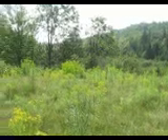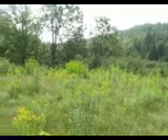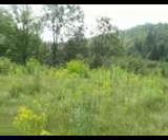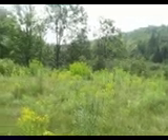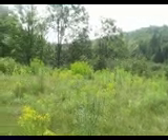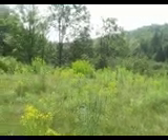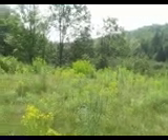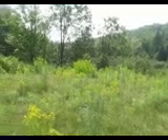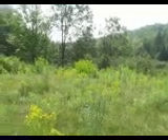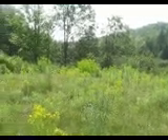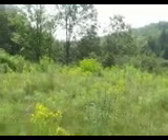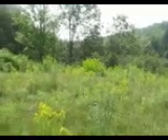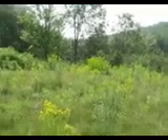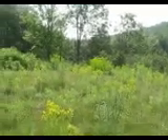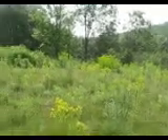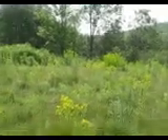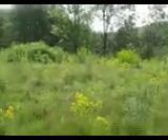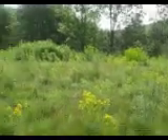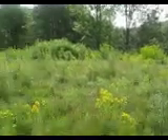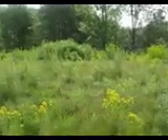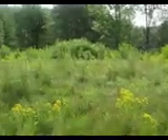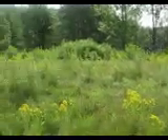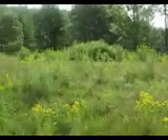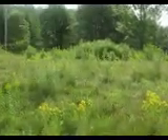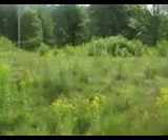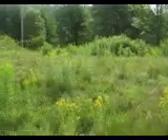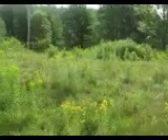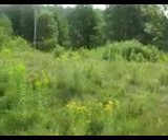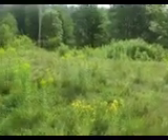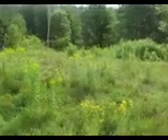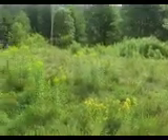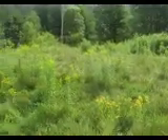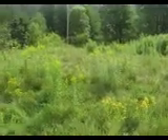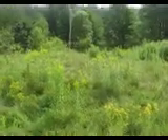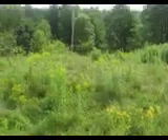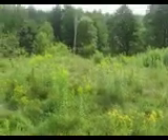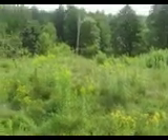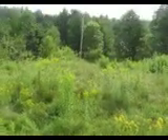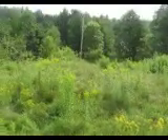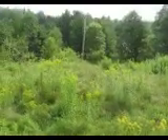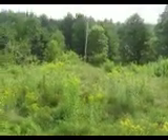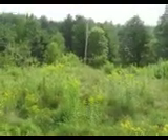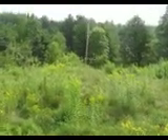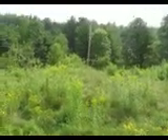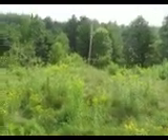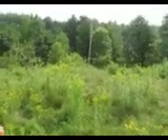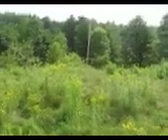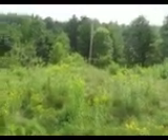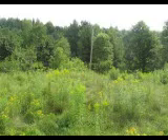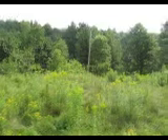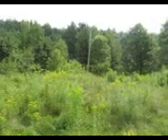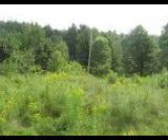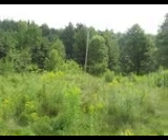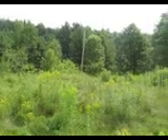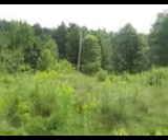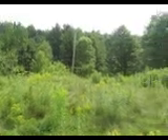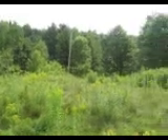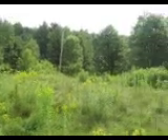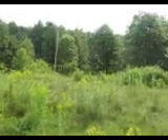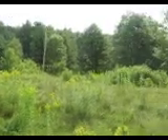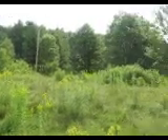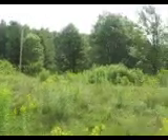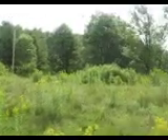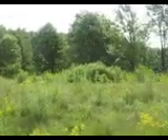Shot back down into the valley. And that electric pole I mentioned earlier.